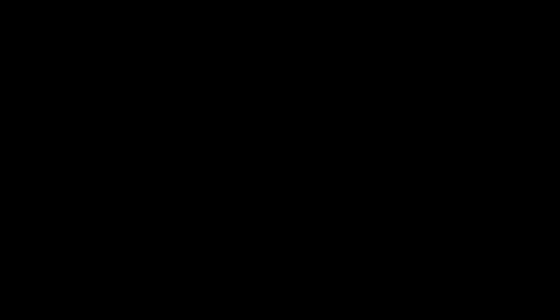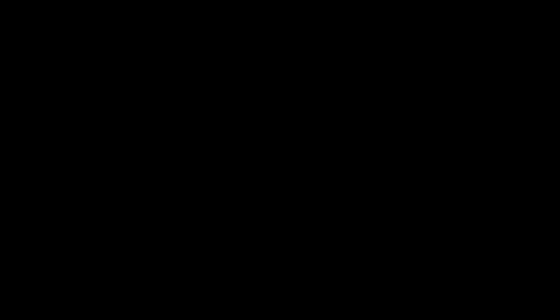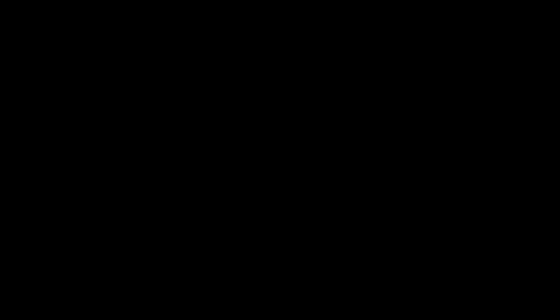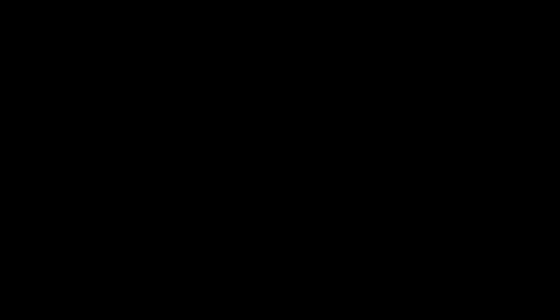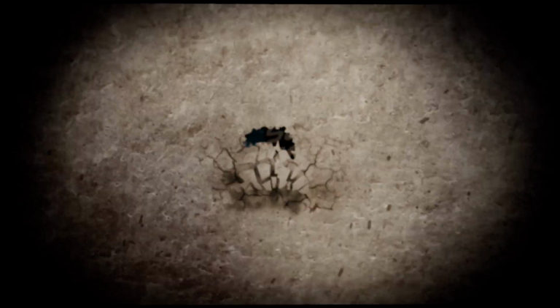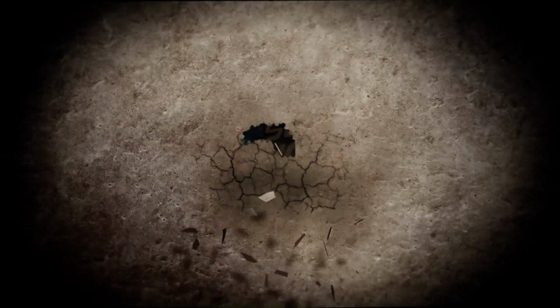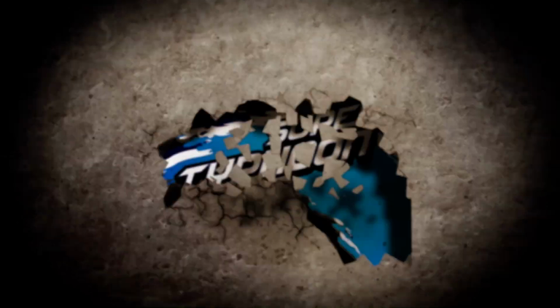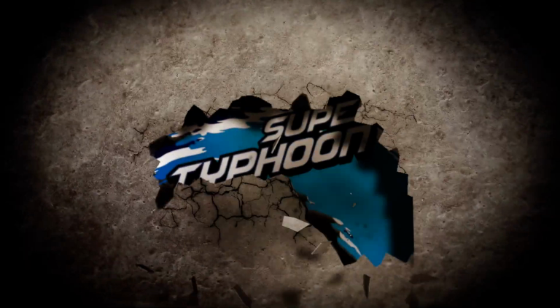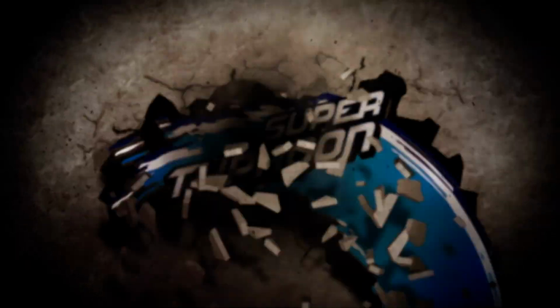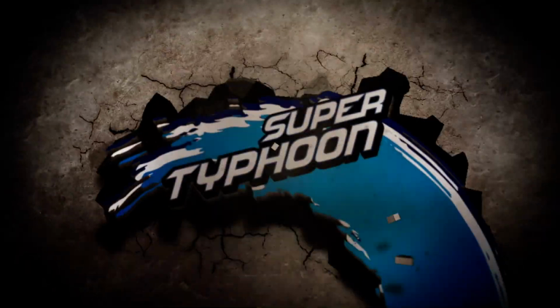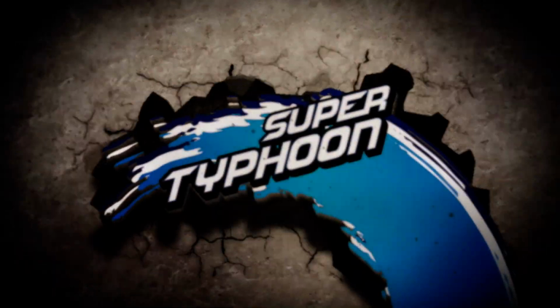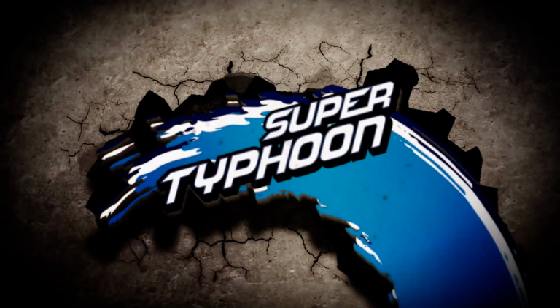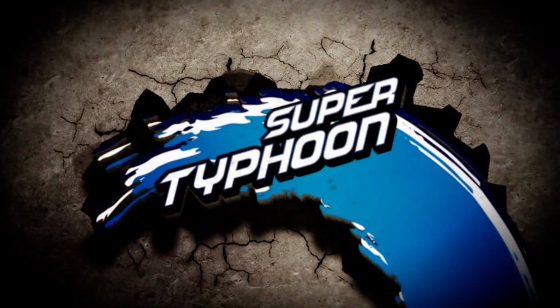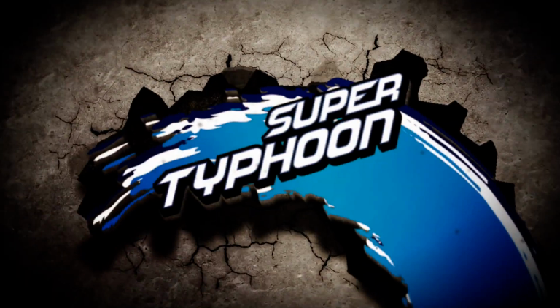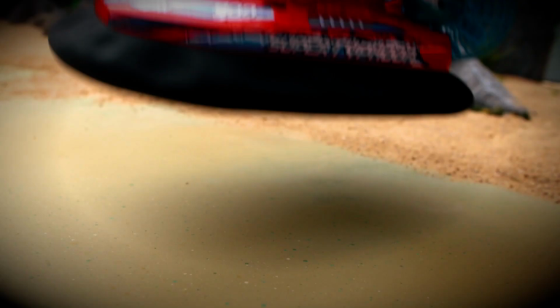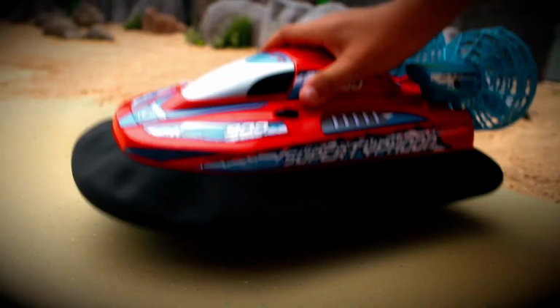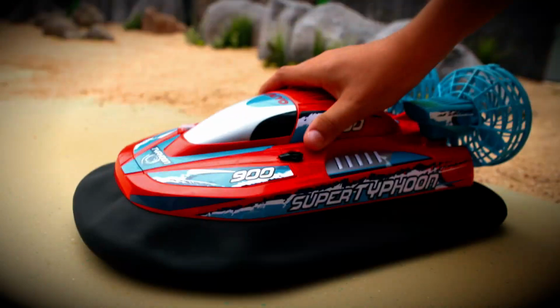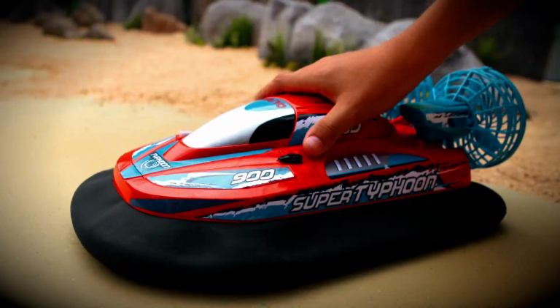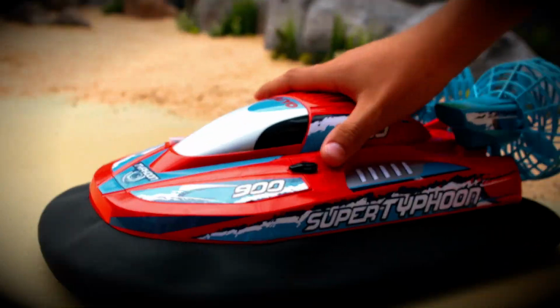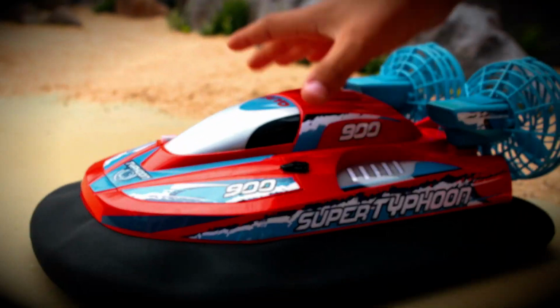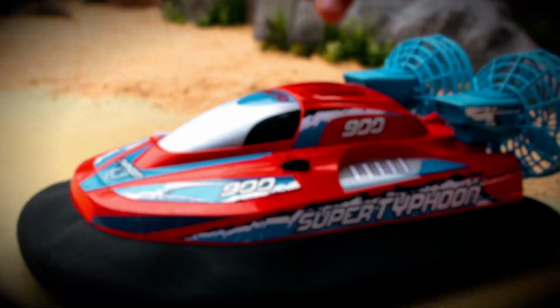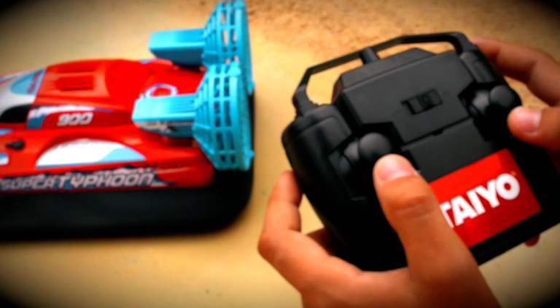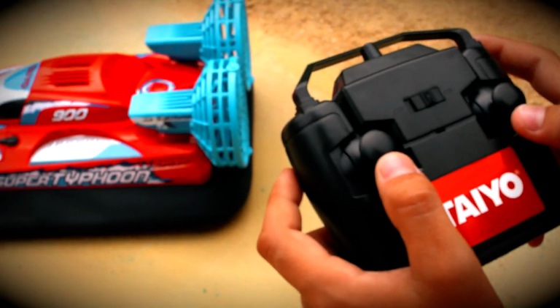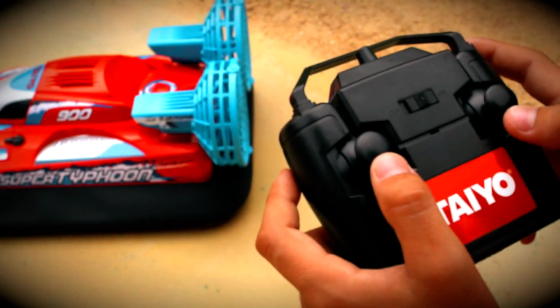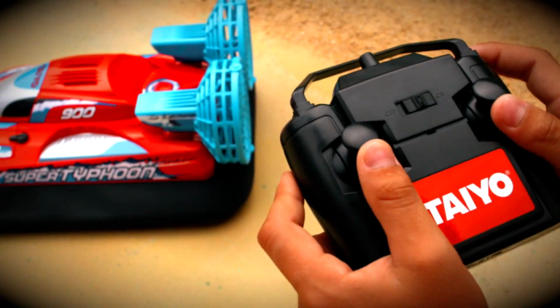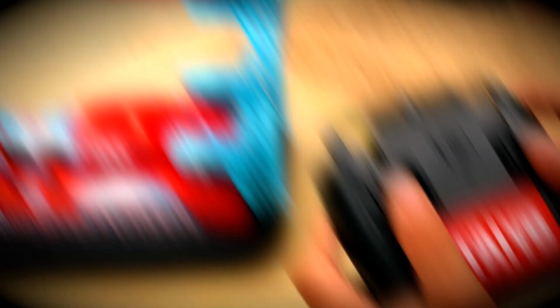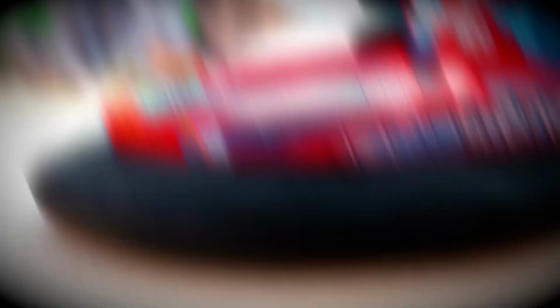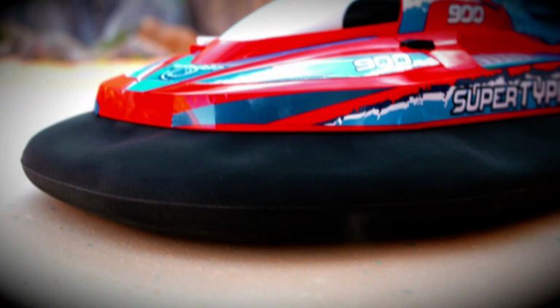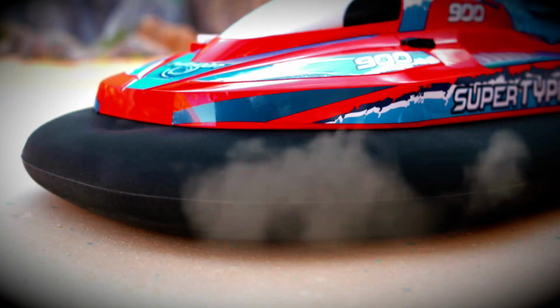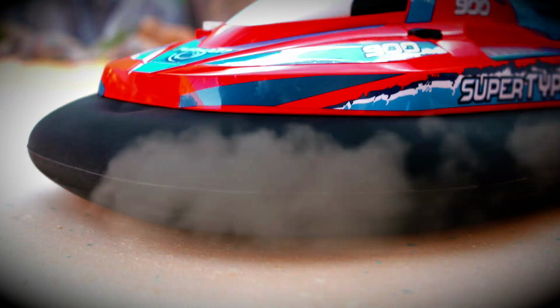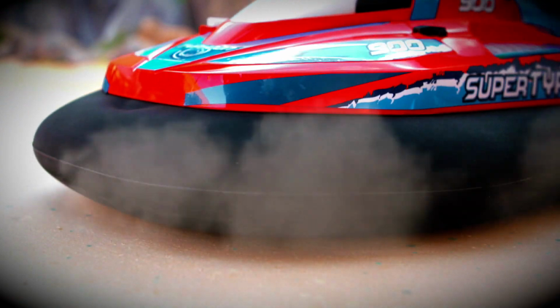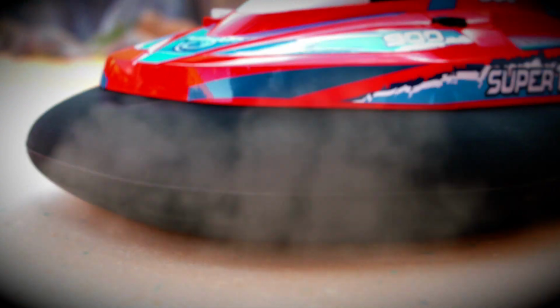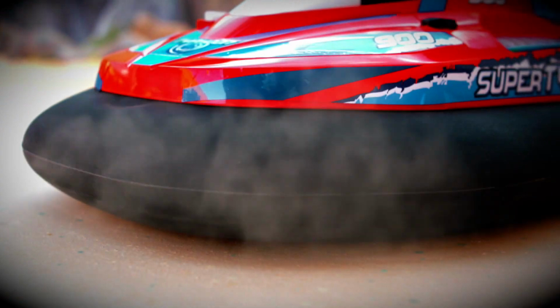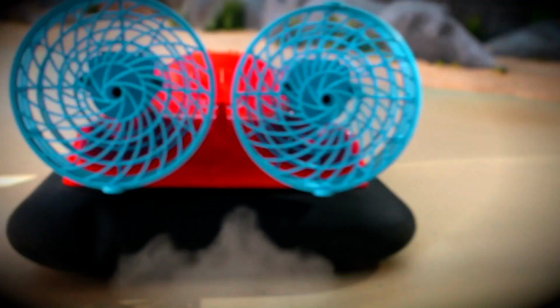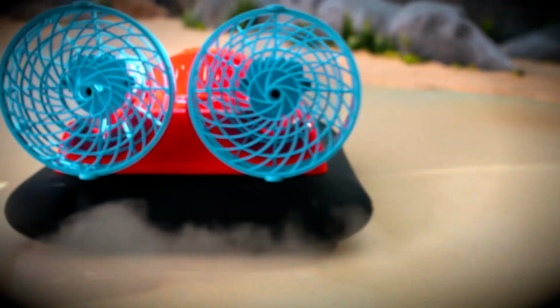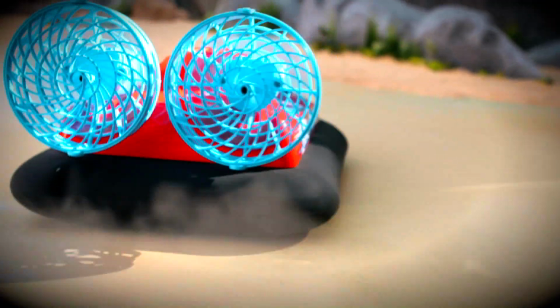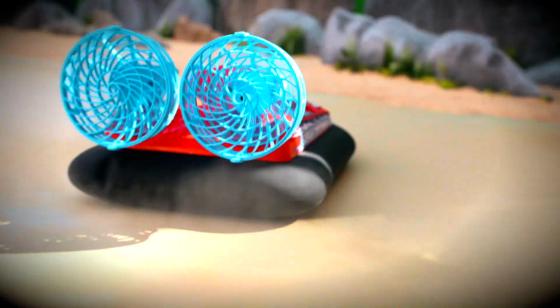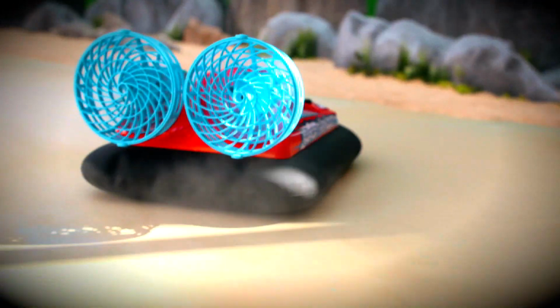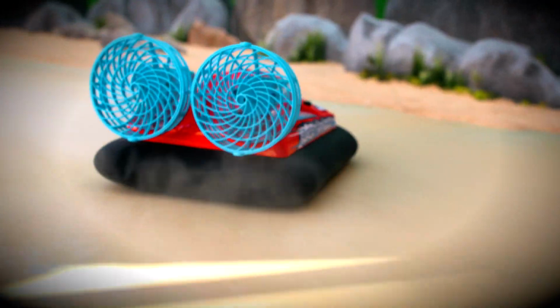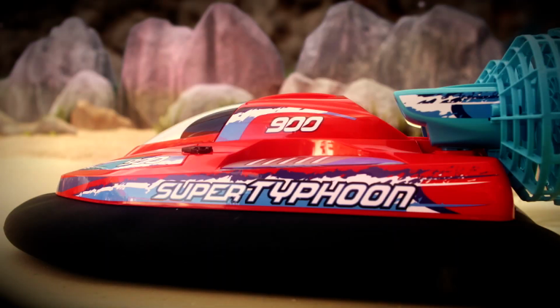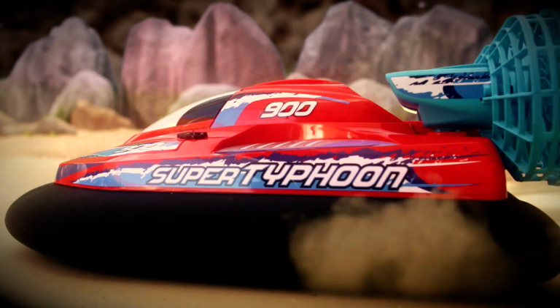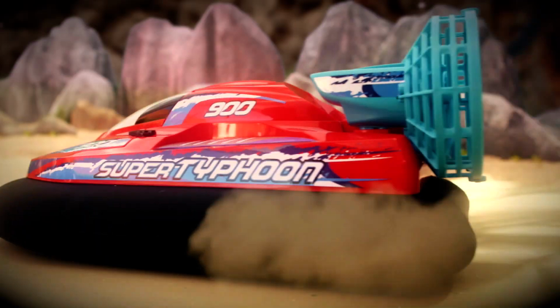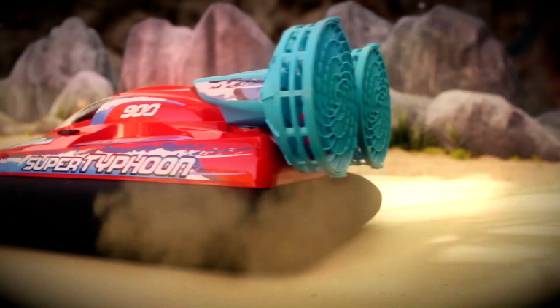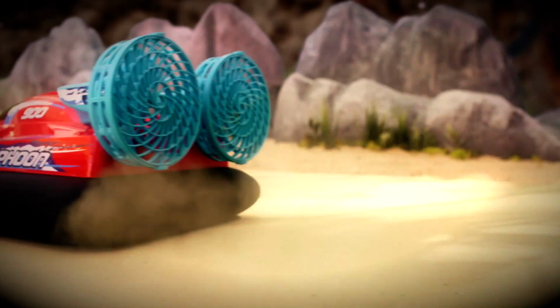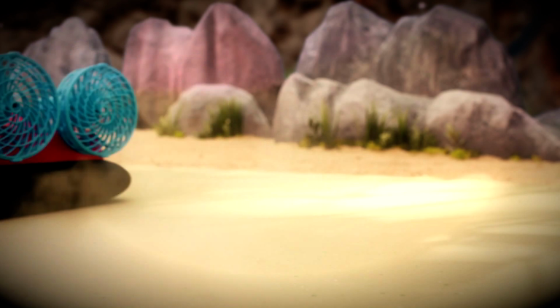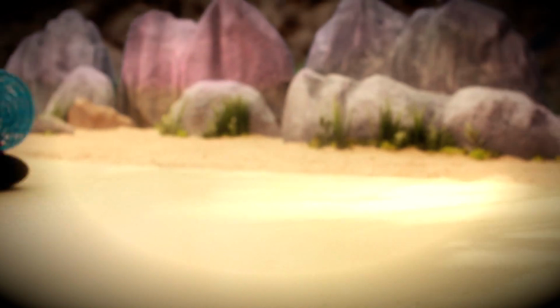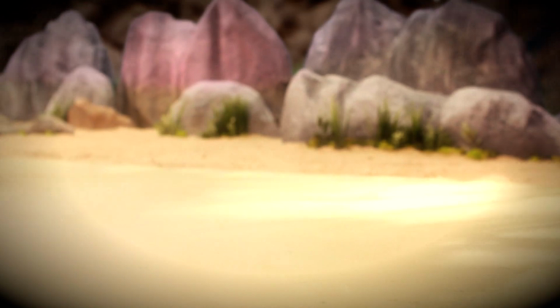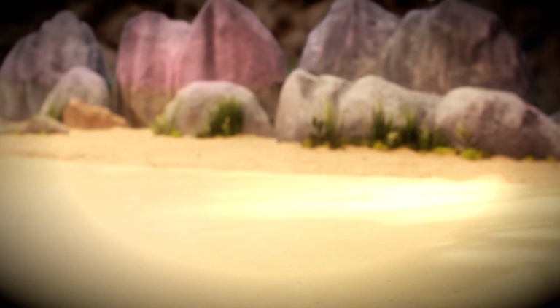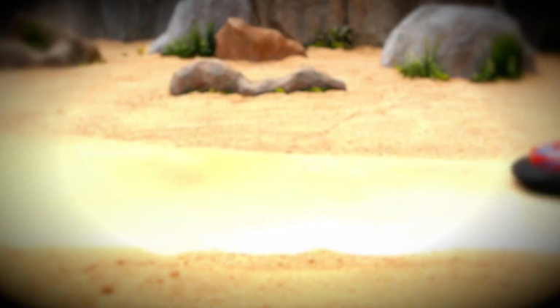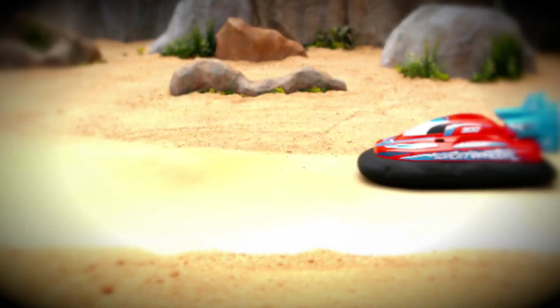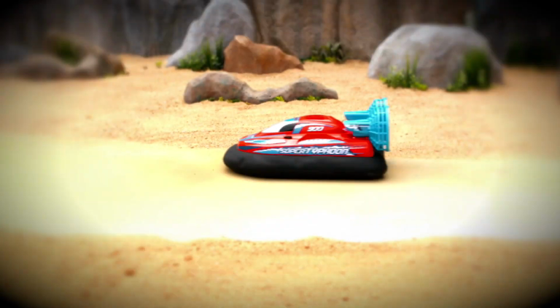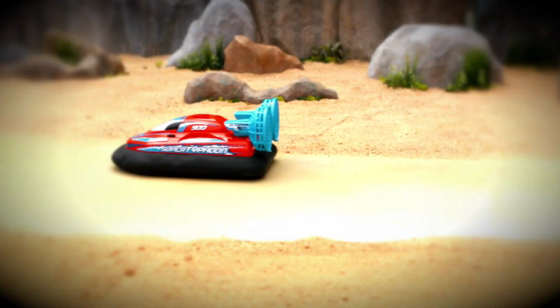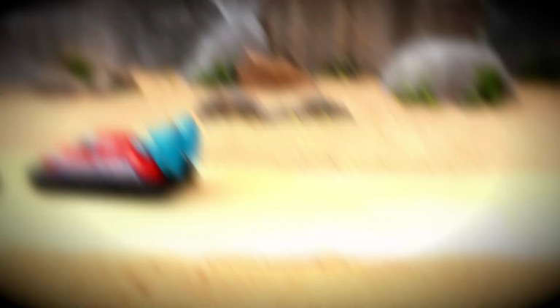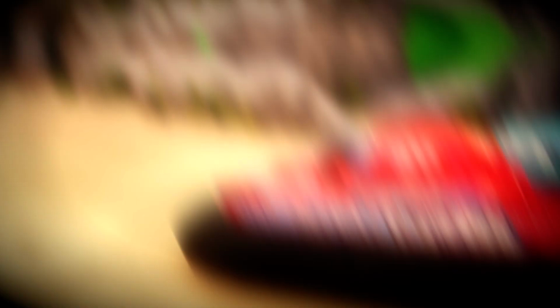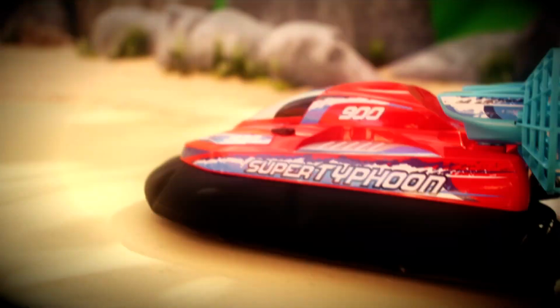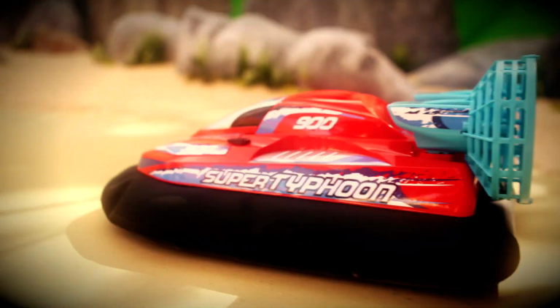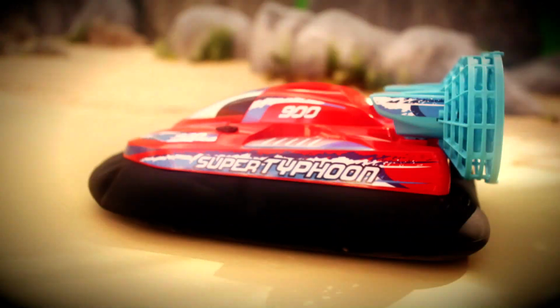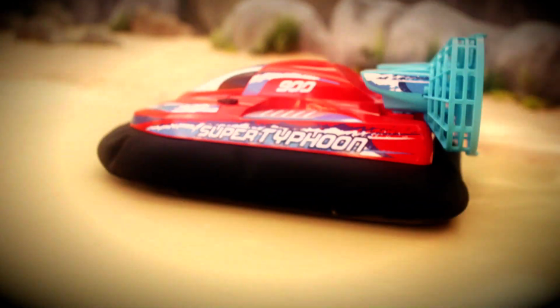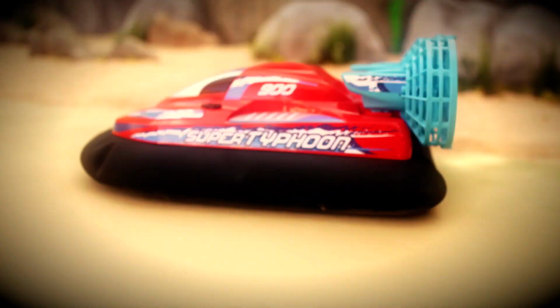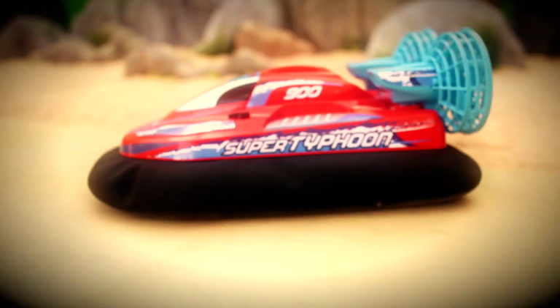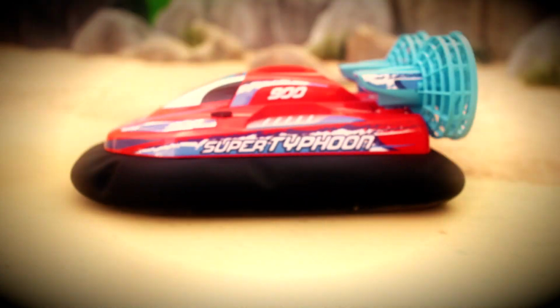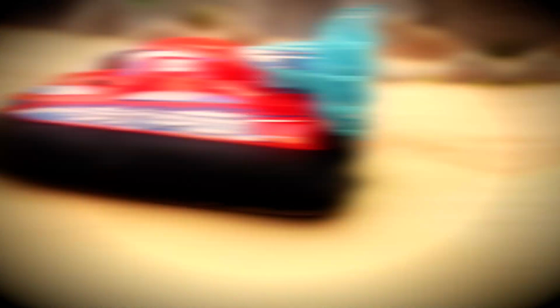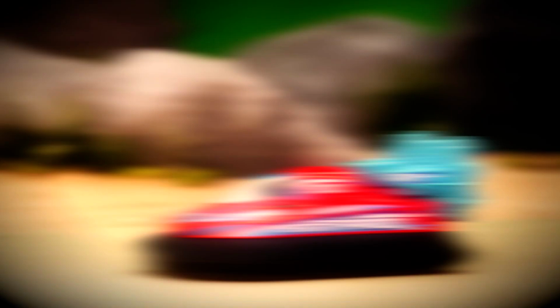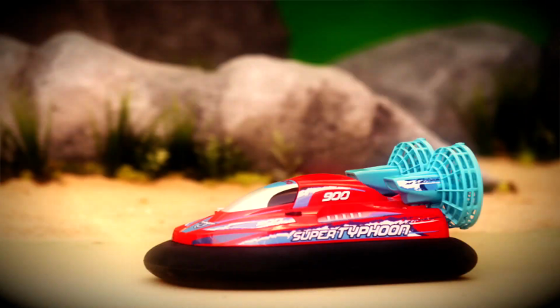Super Taffoon! Turn it on and watch the air tube inflate! When the propellers turn, it takes off!